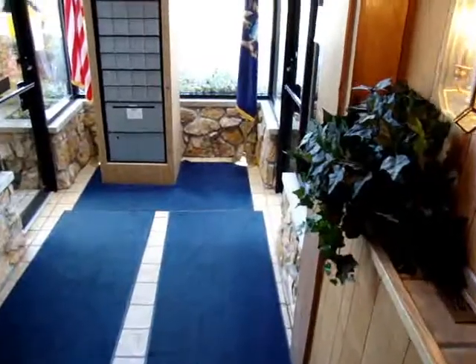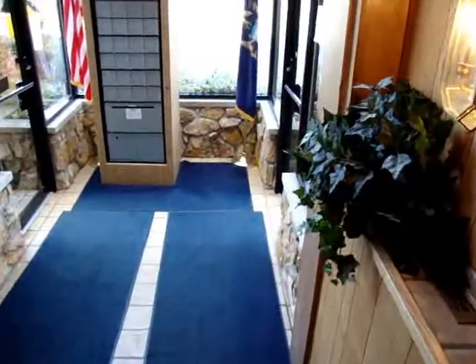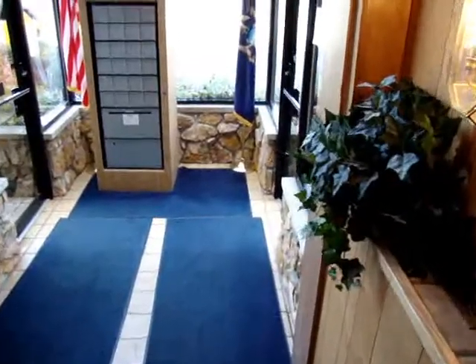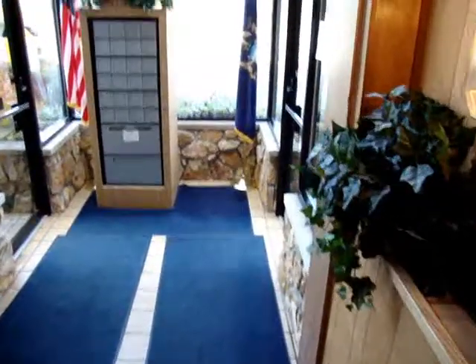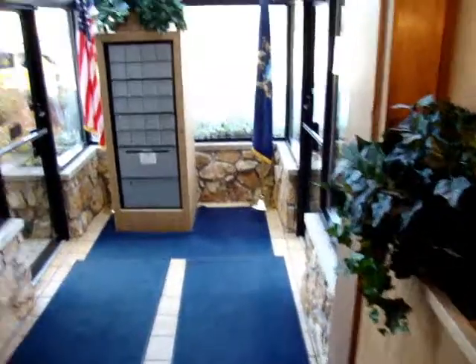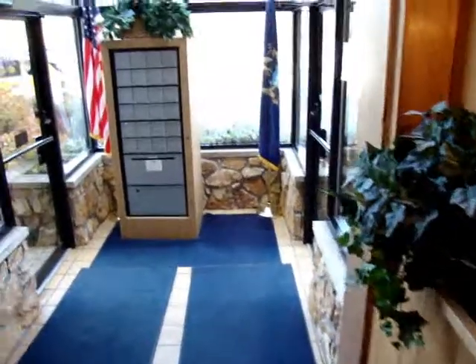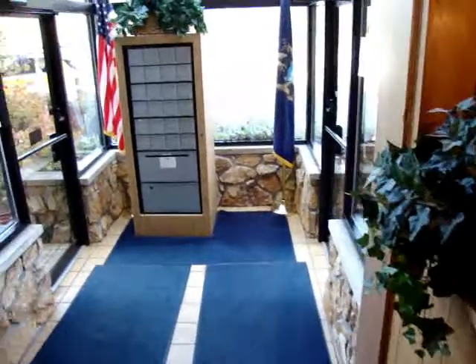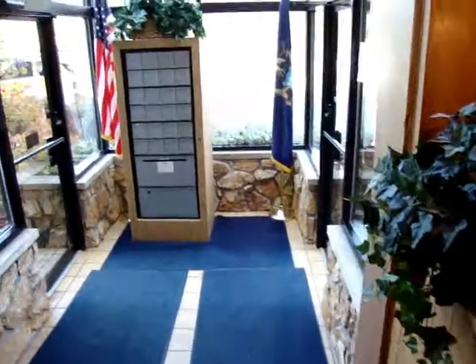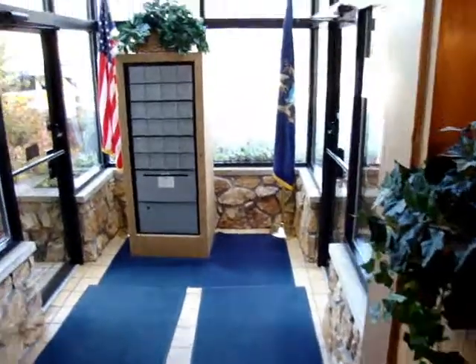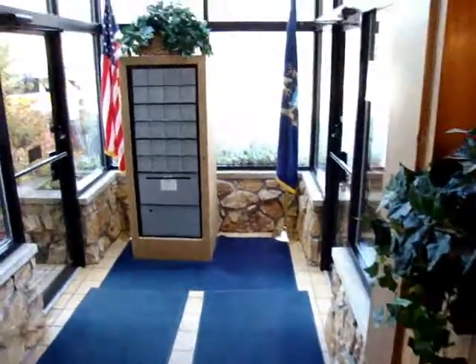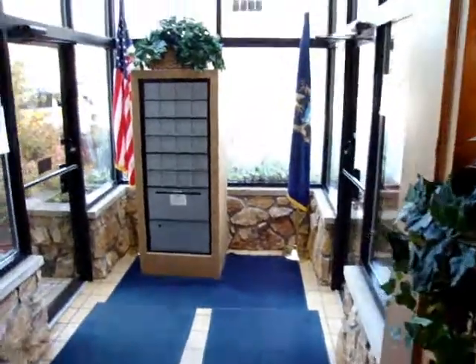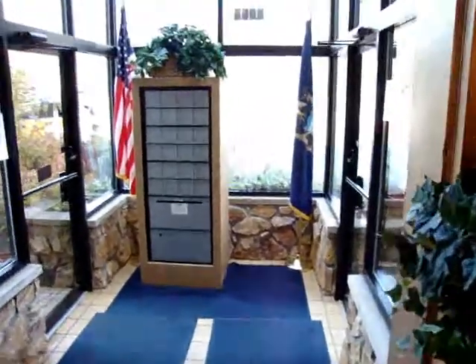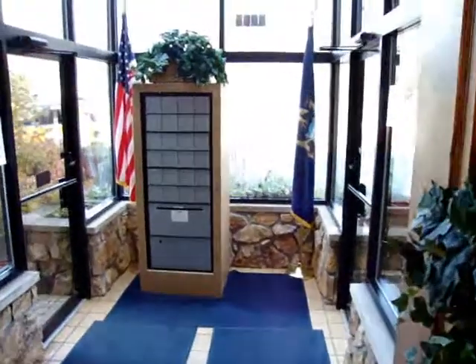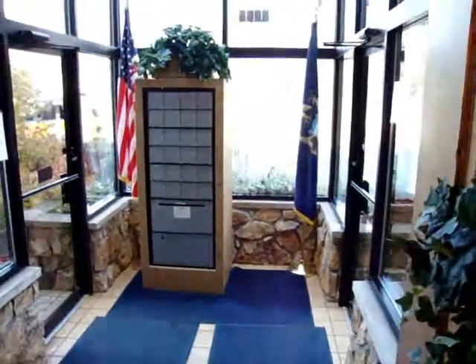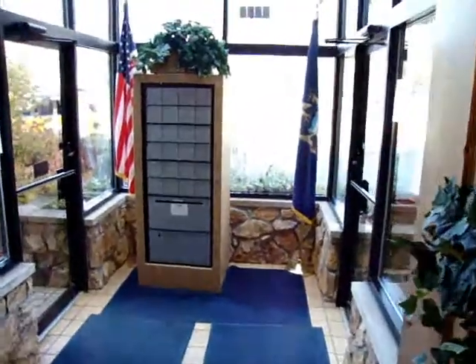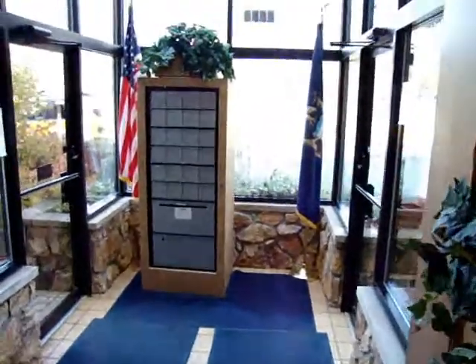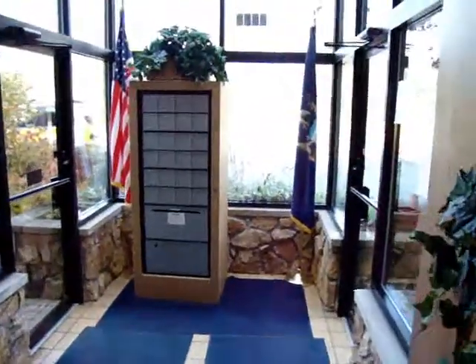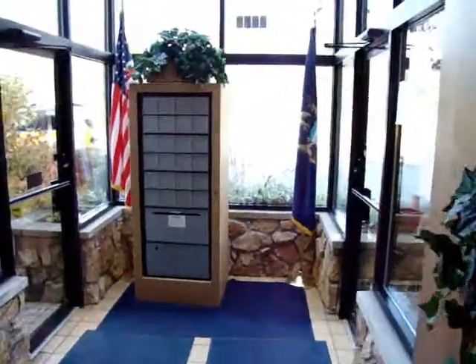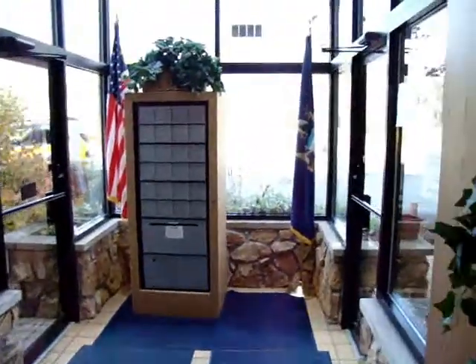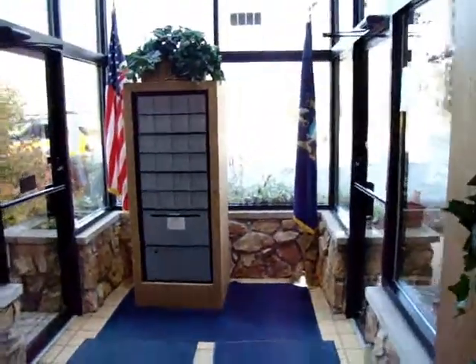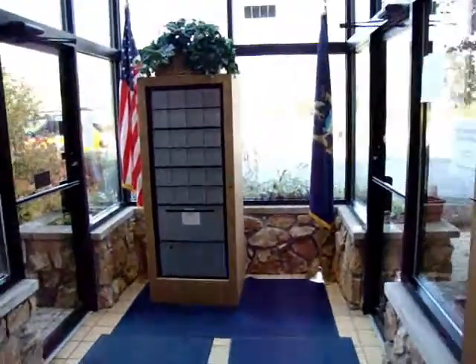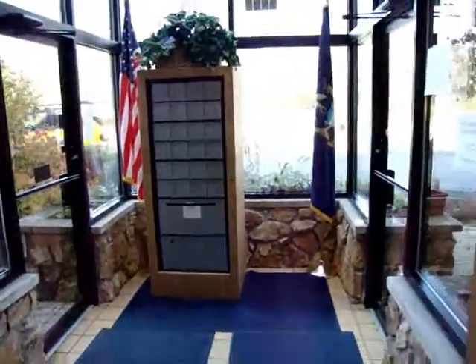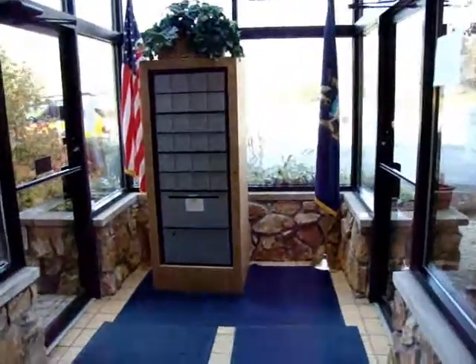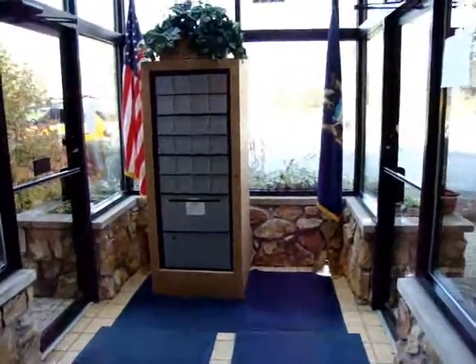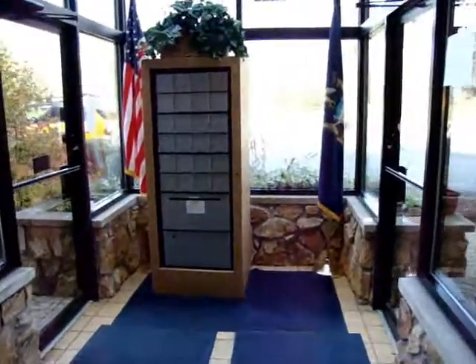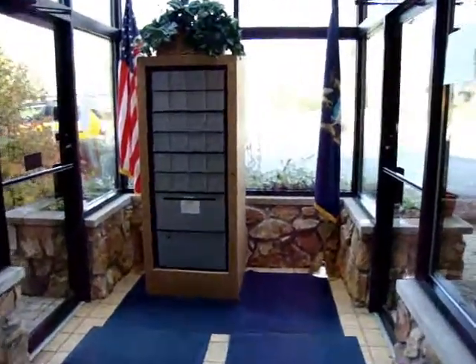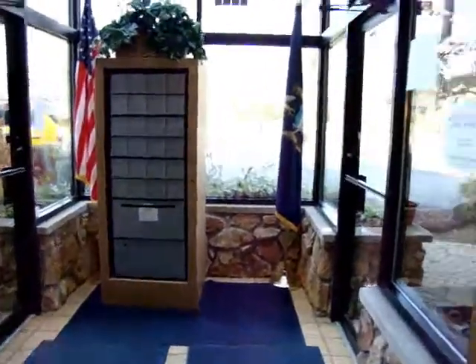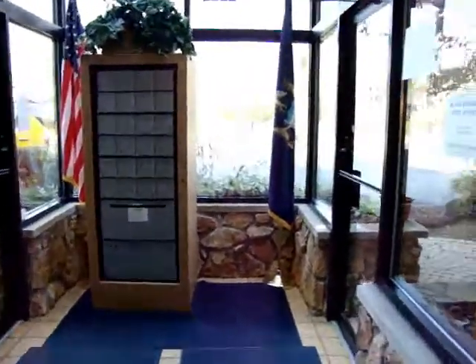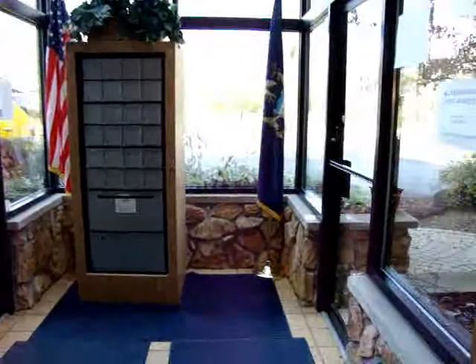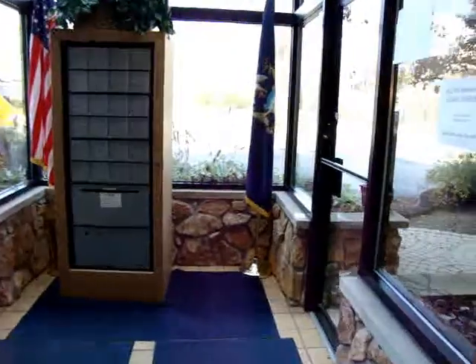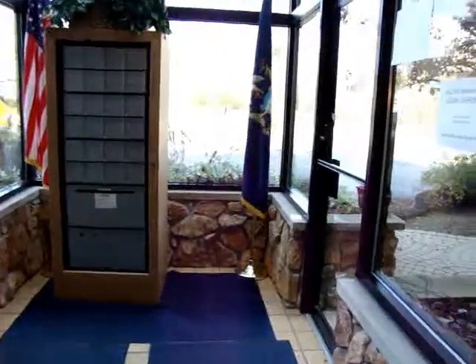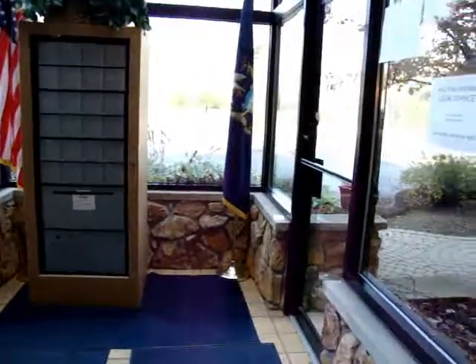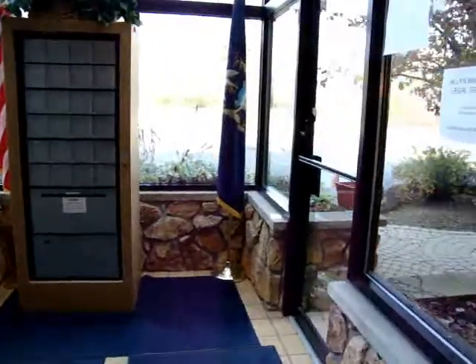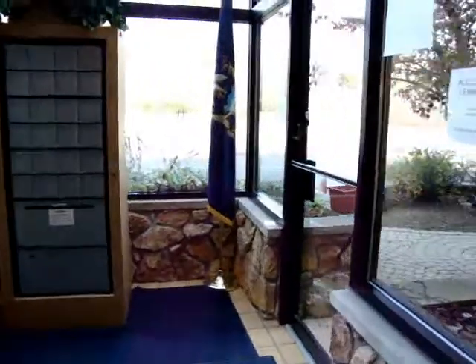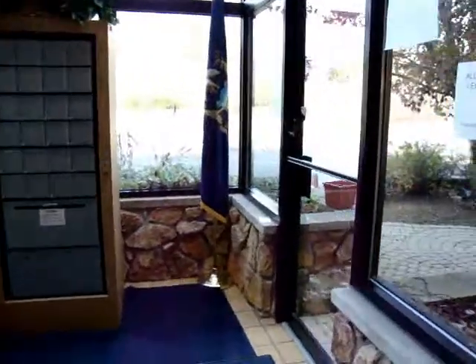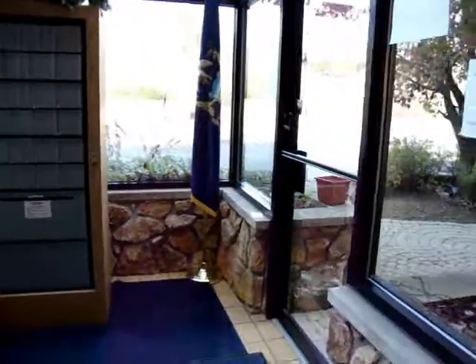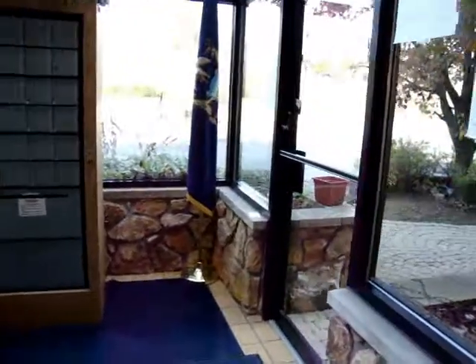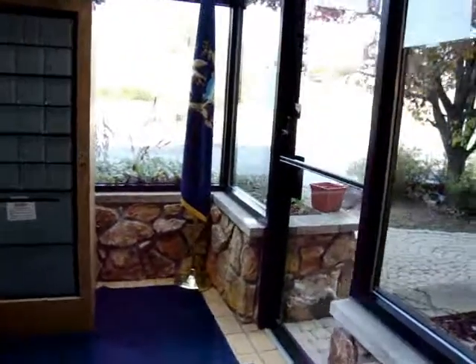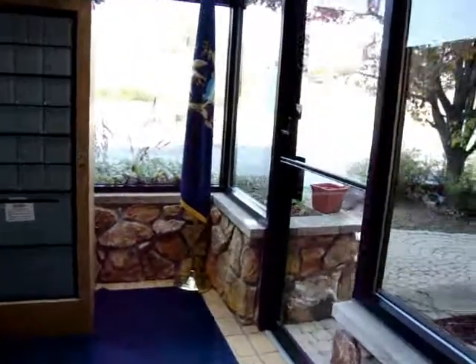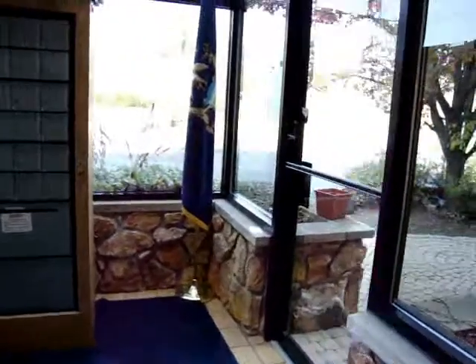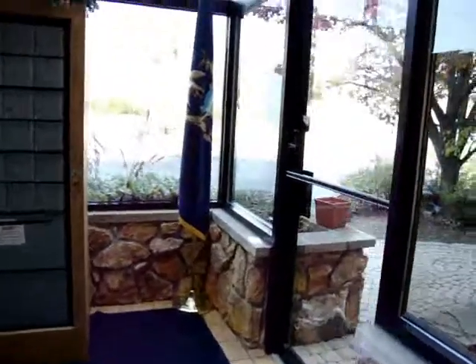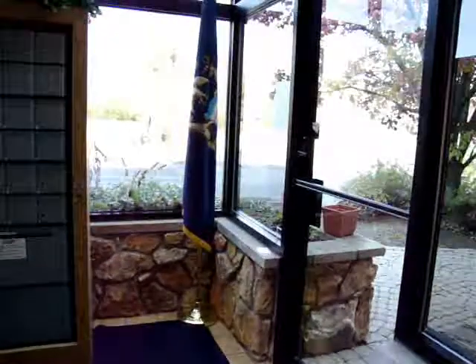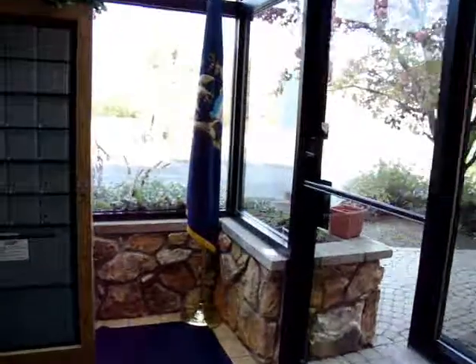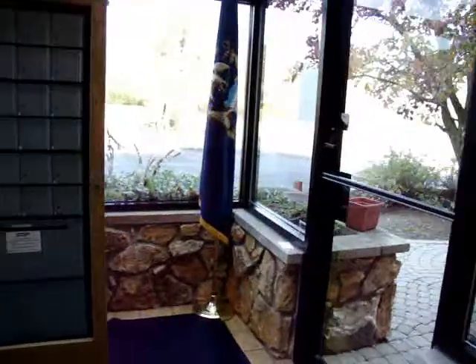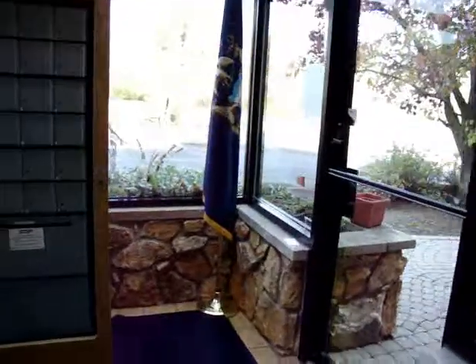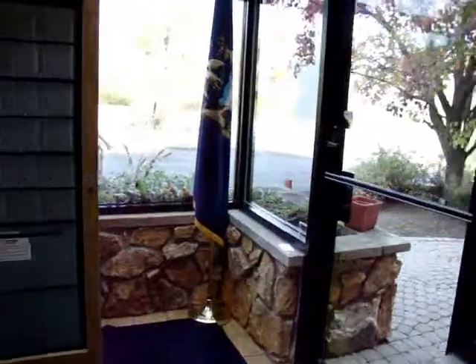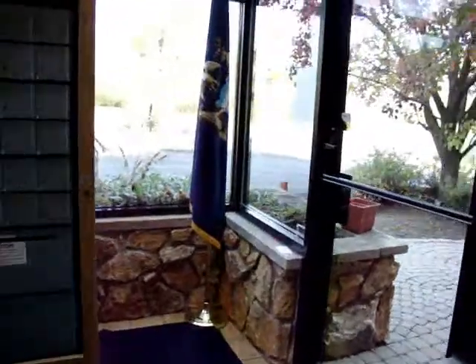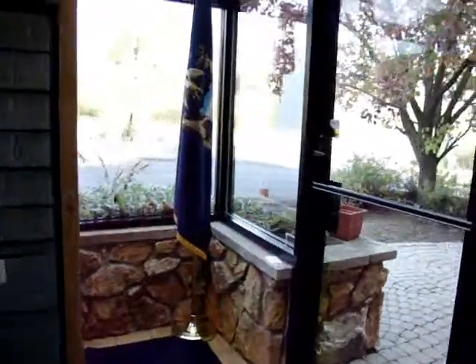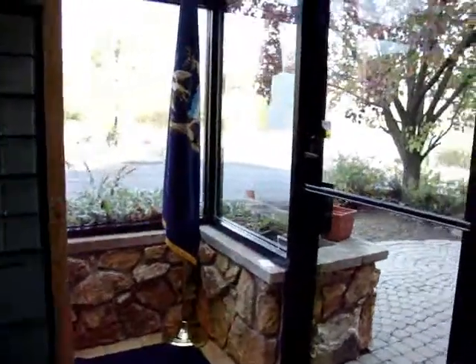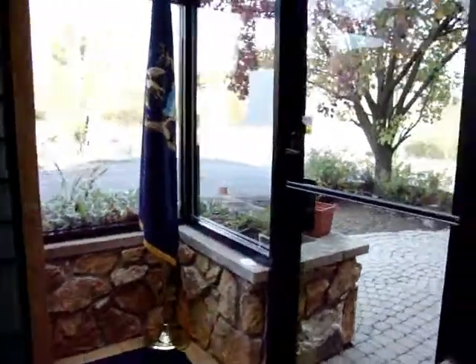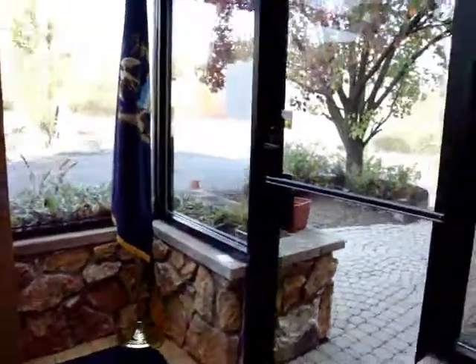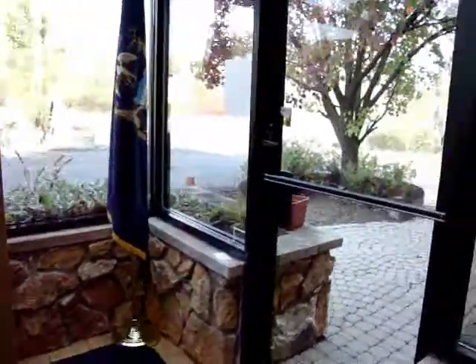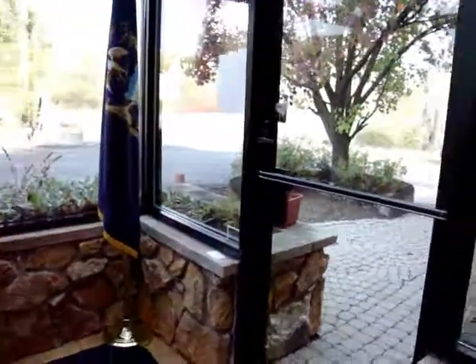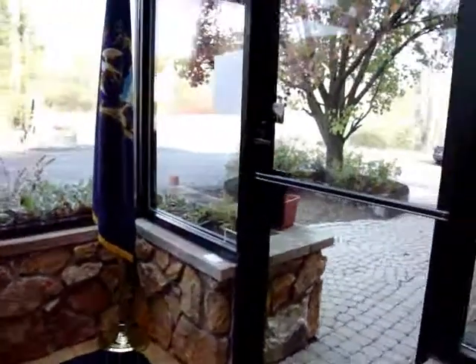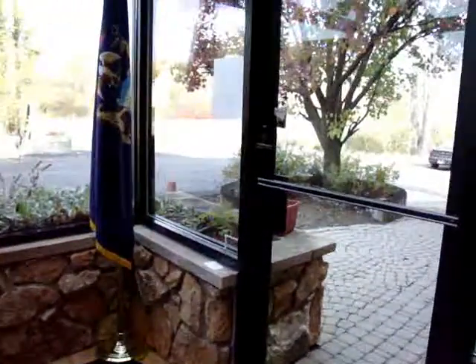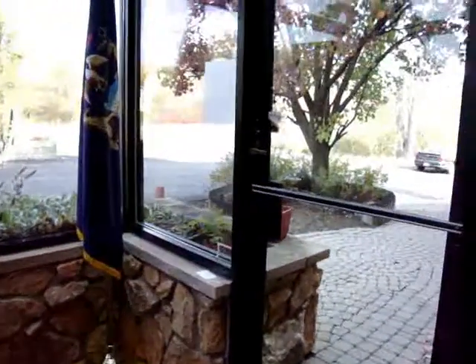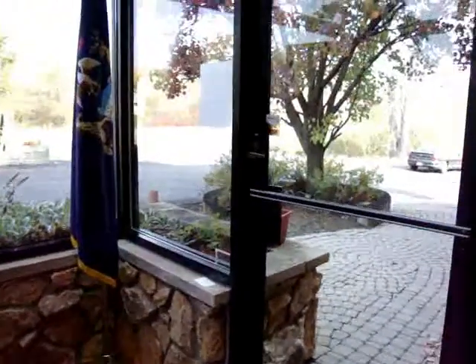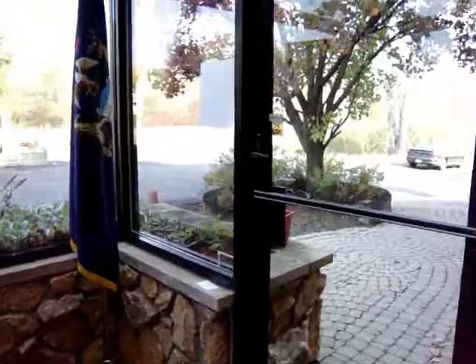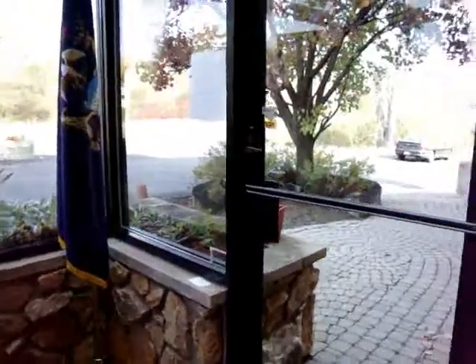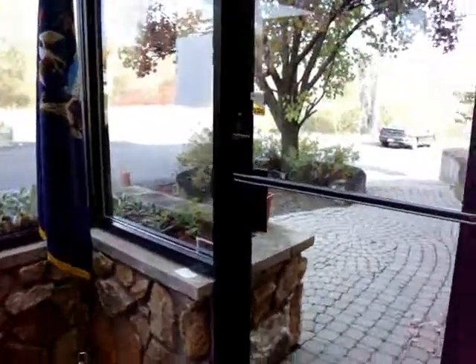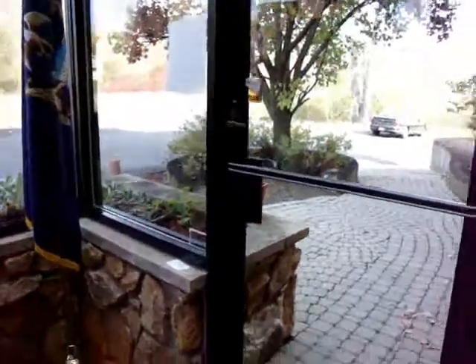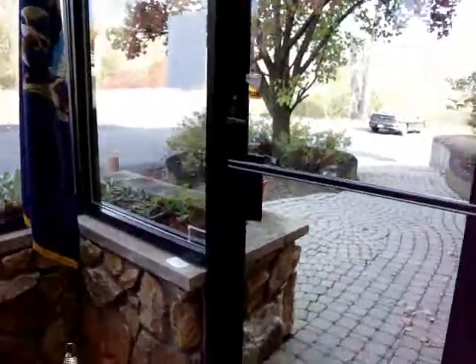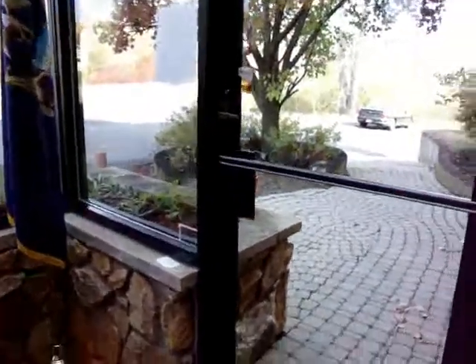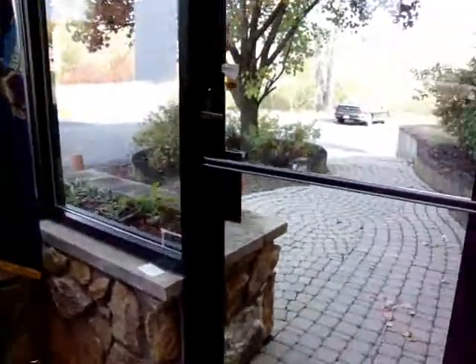Hope you enjoyed your tour. For more information, please contact your local Realtor.